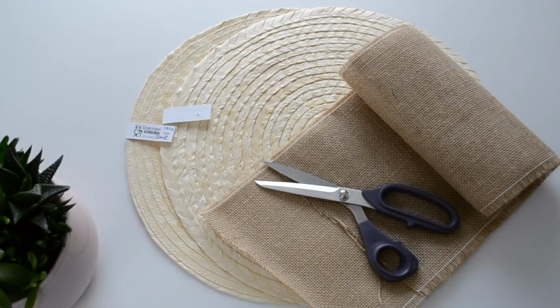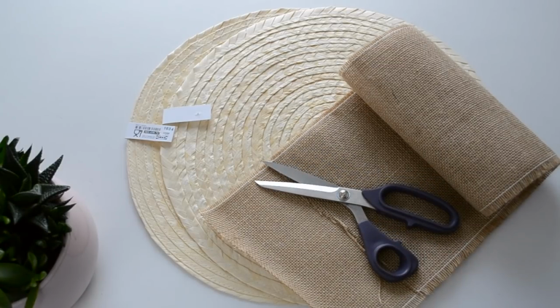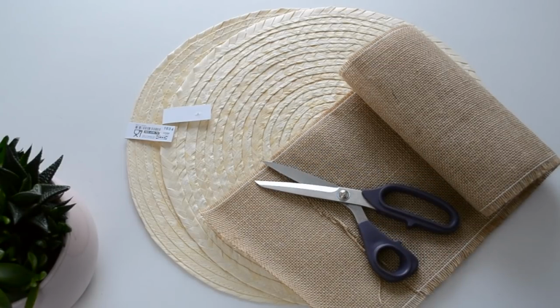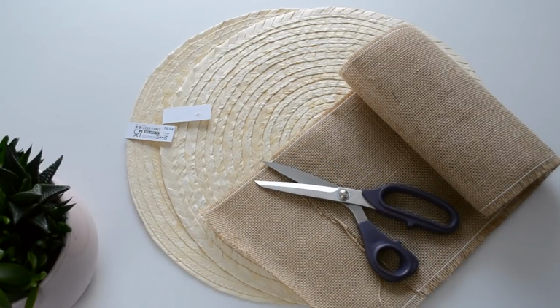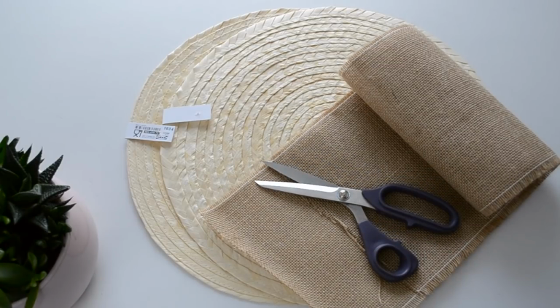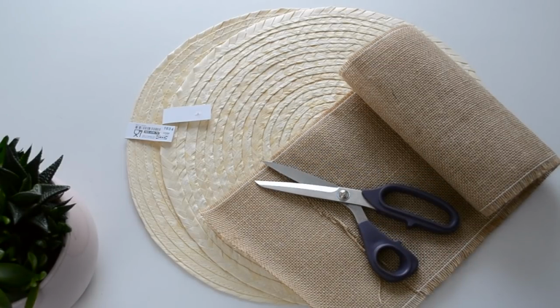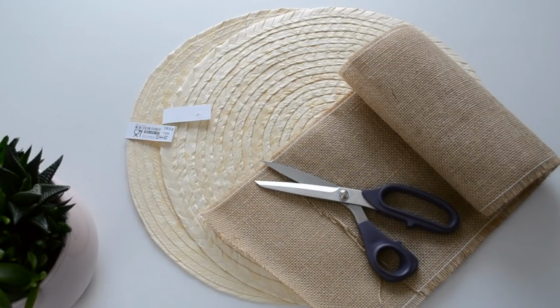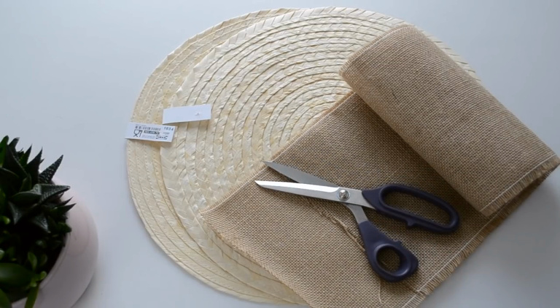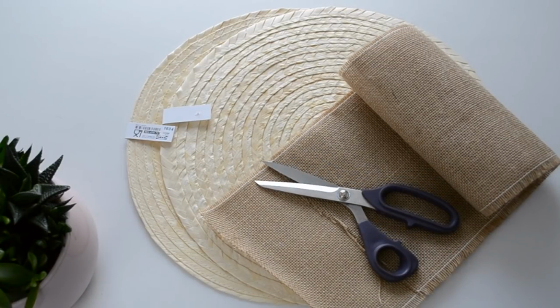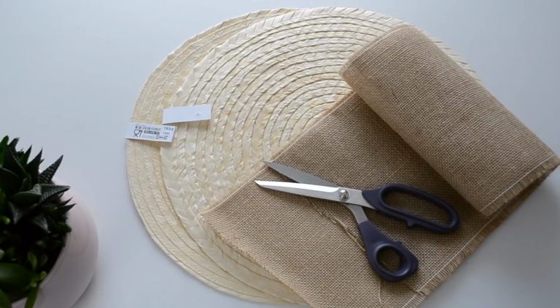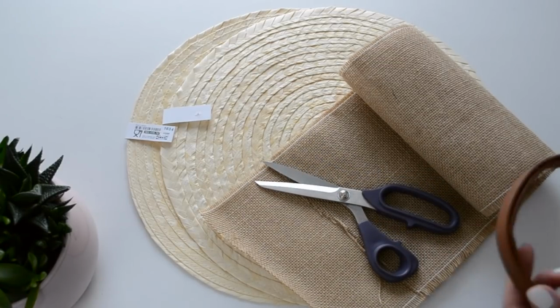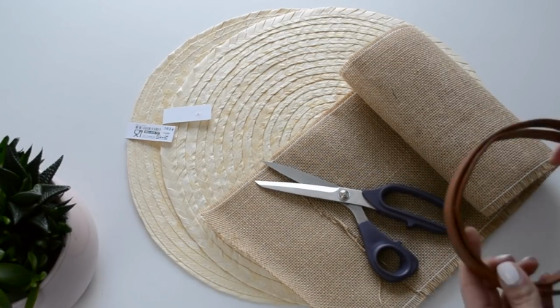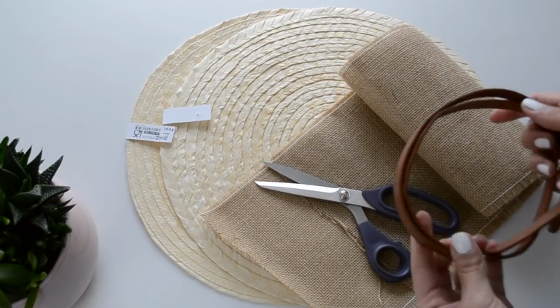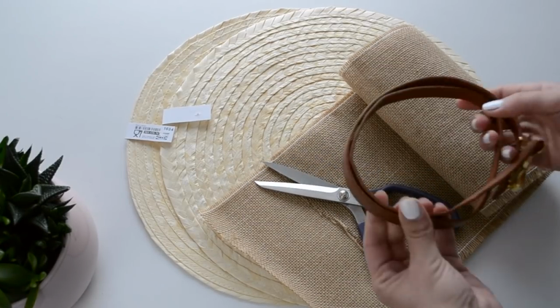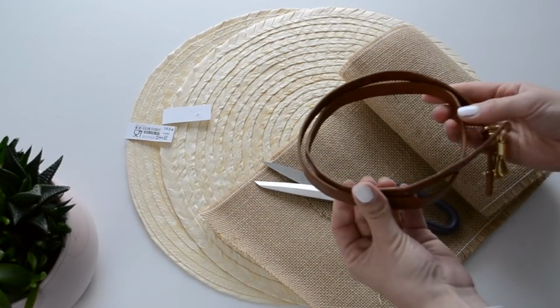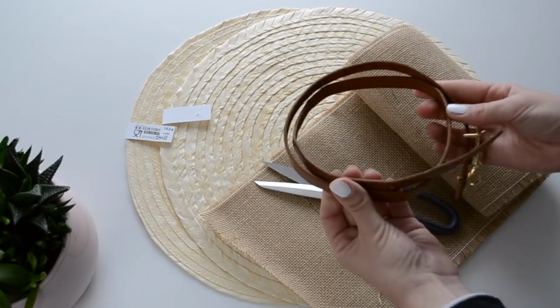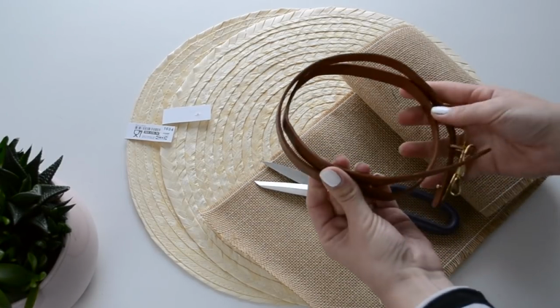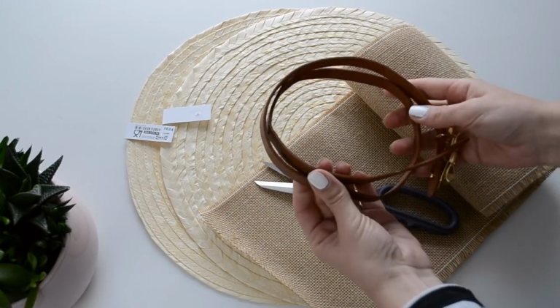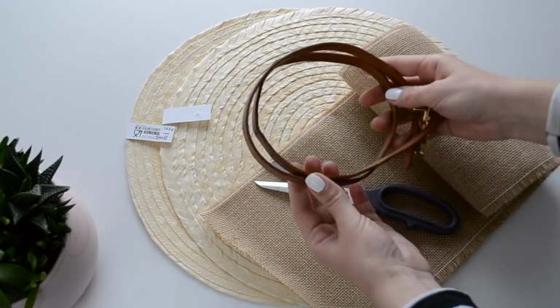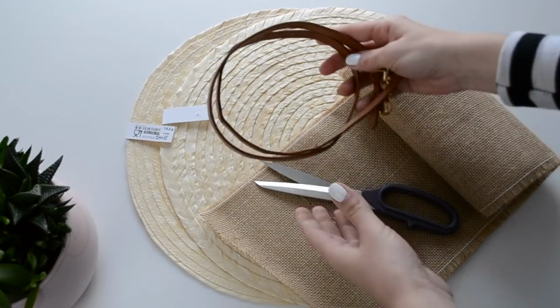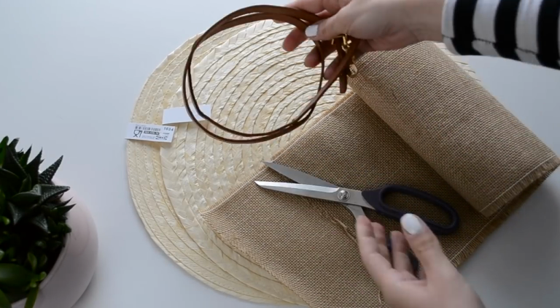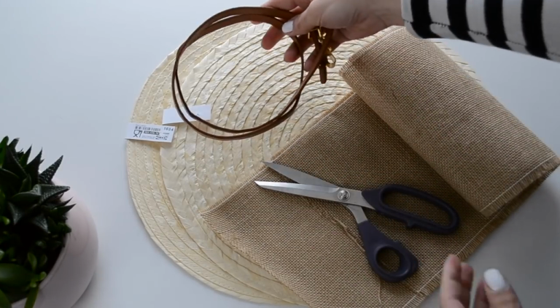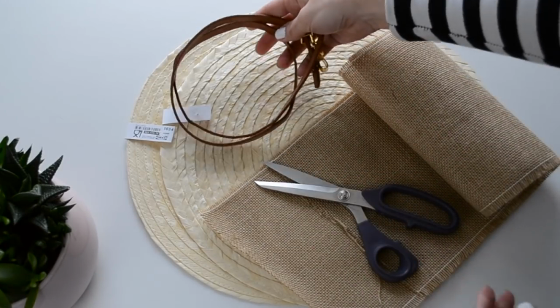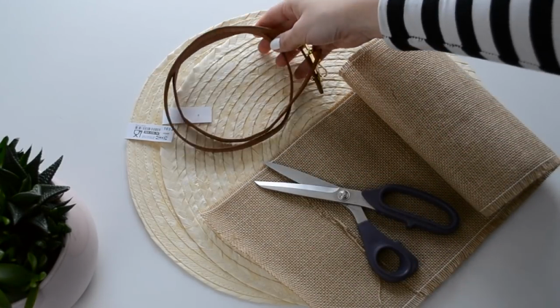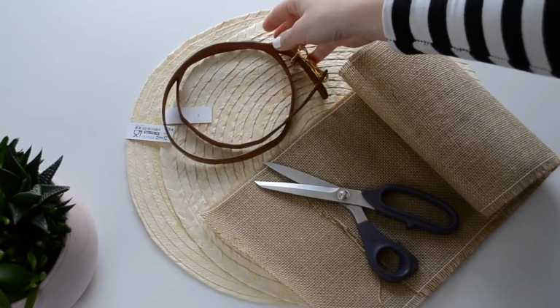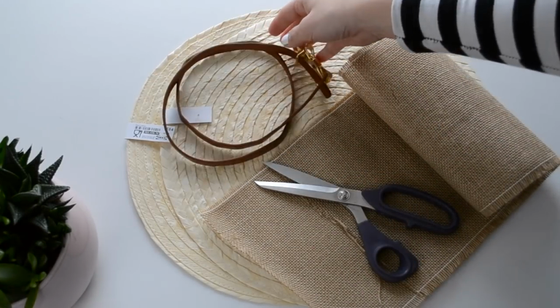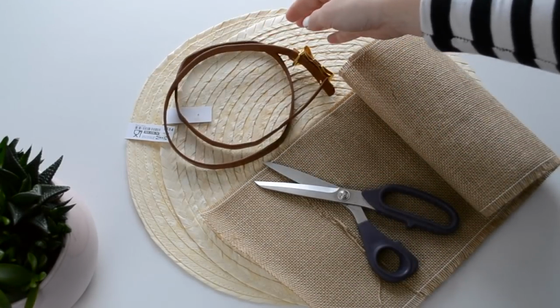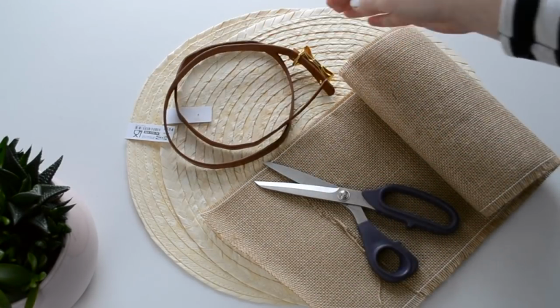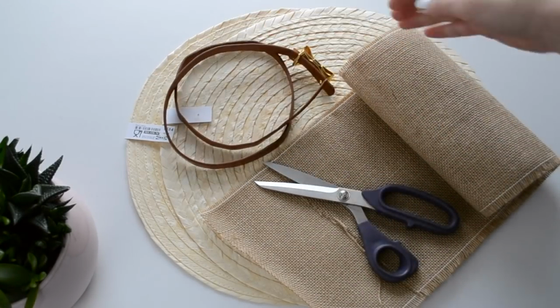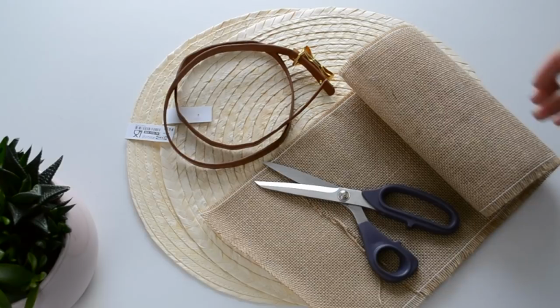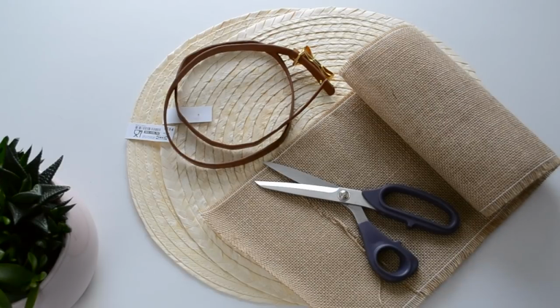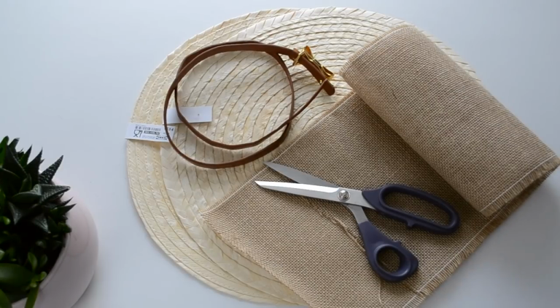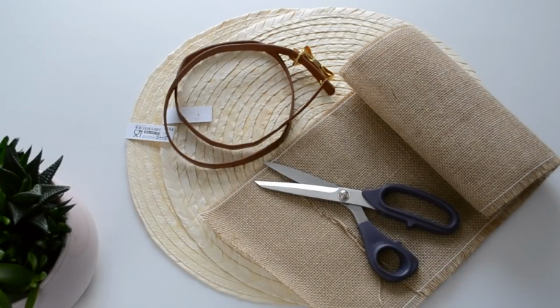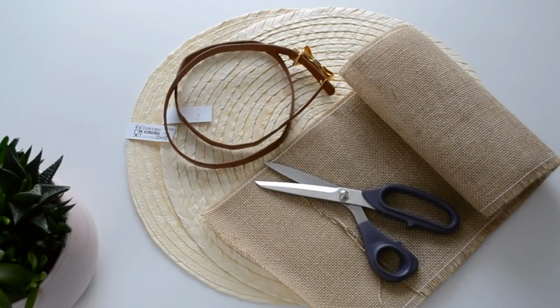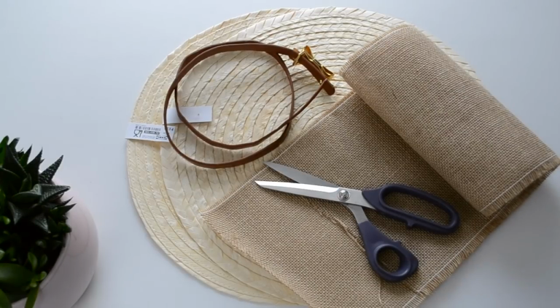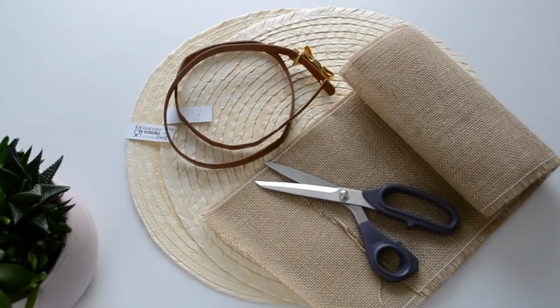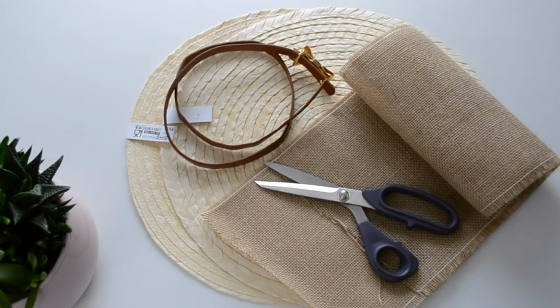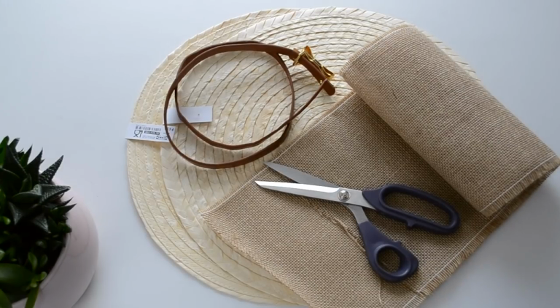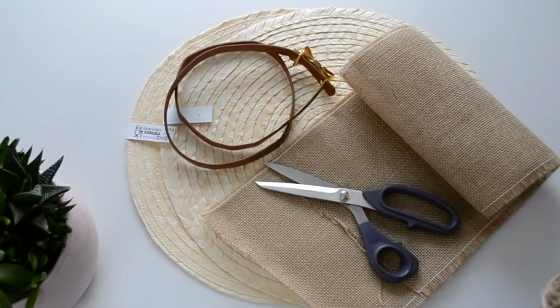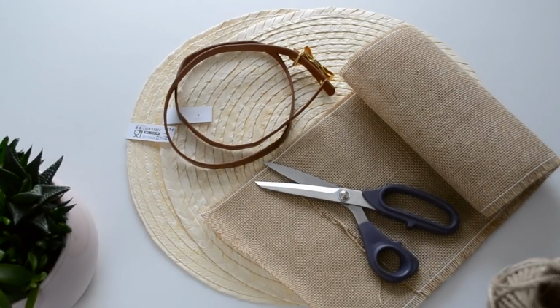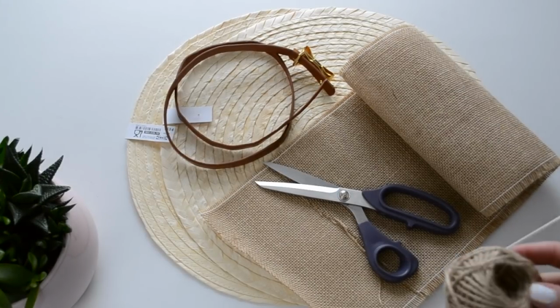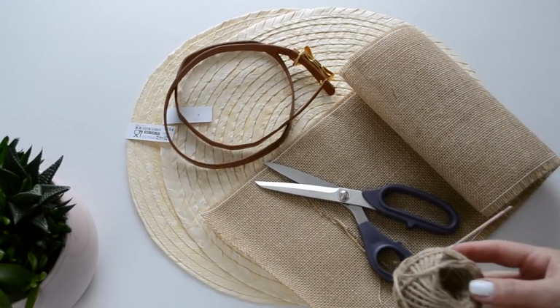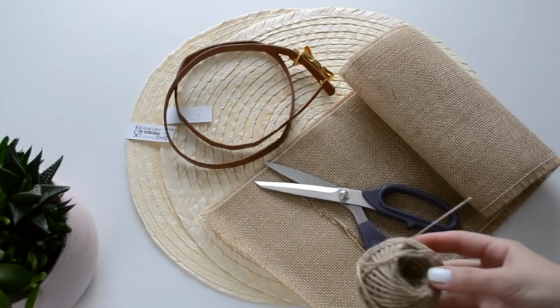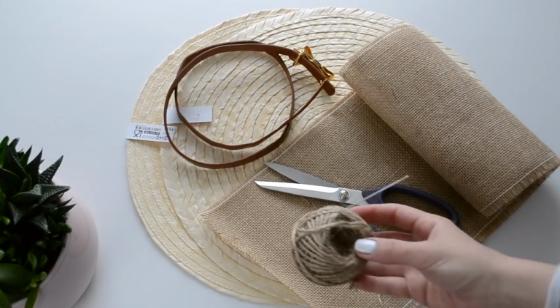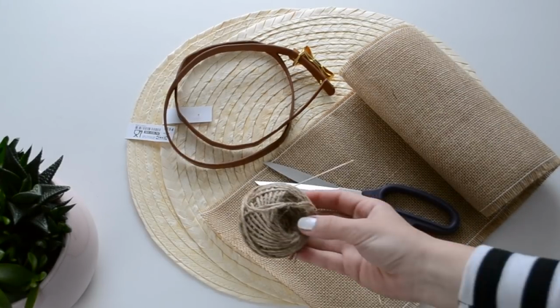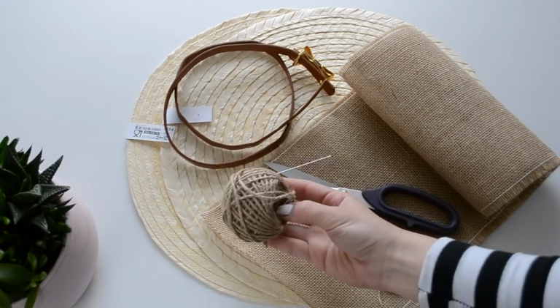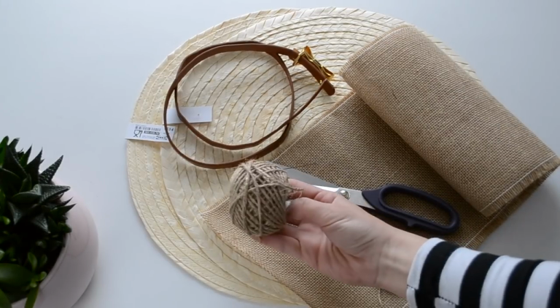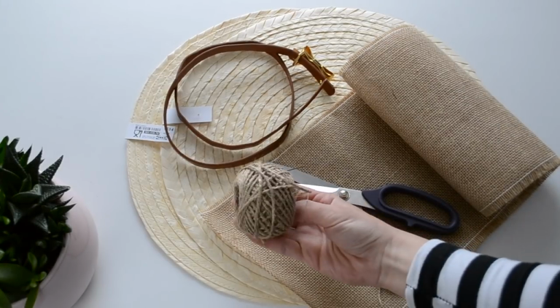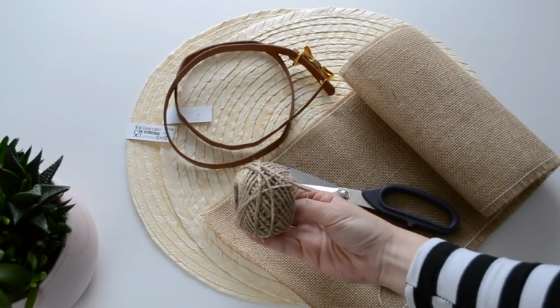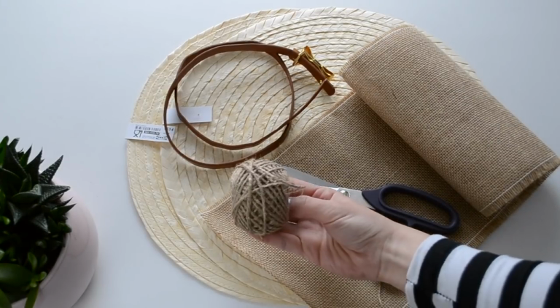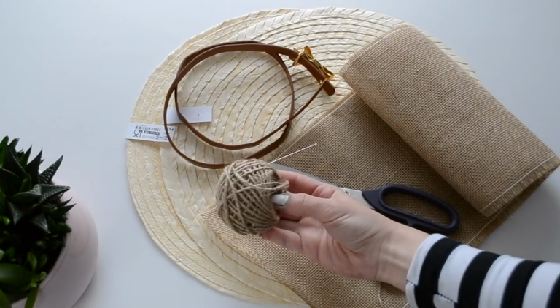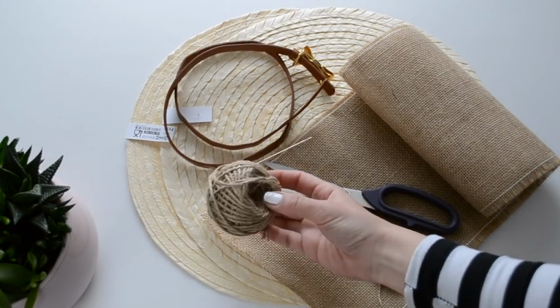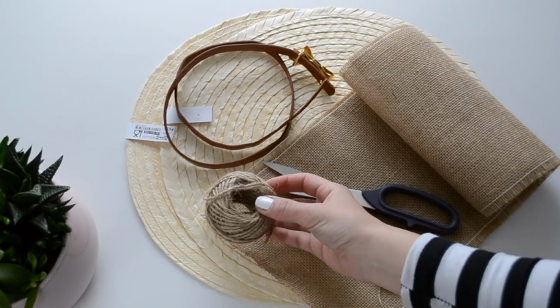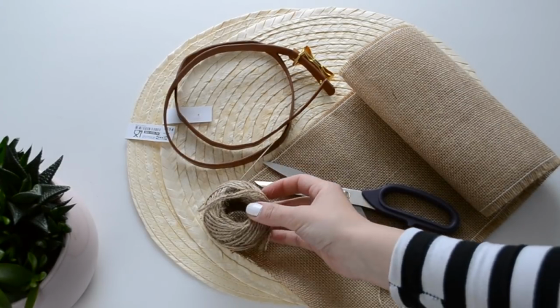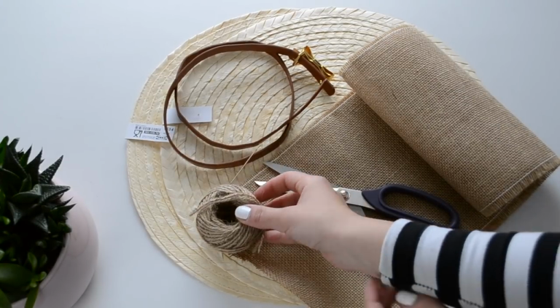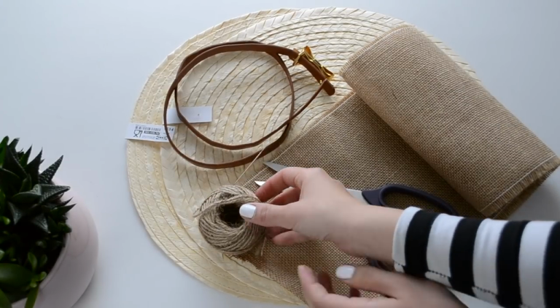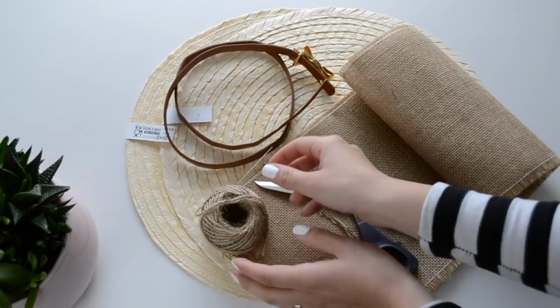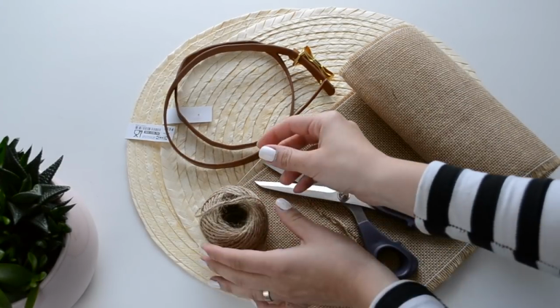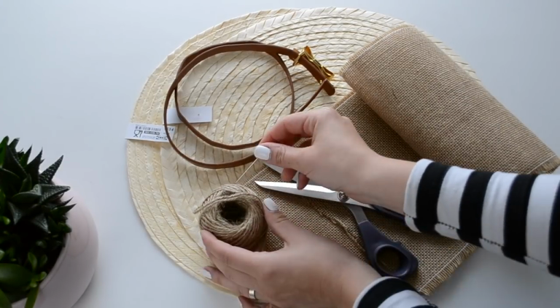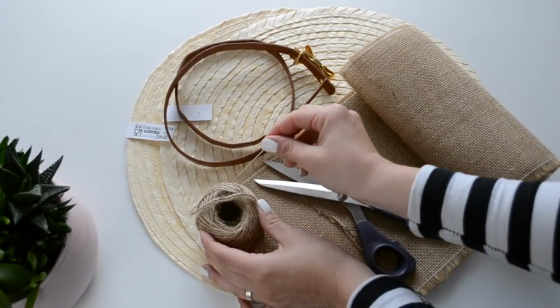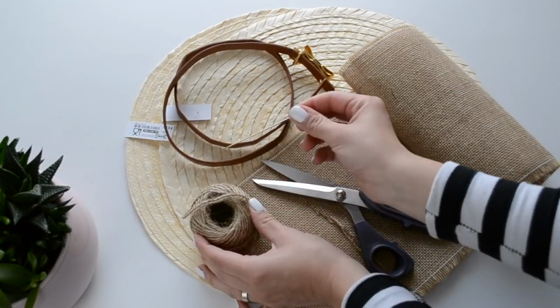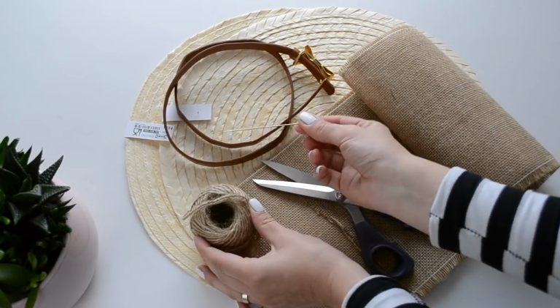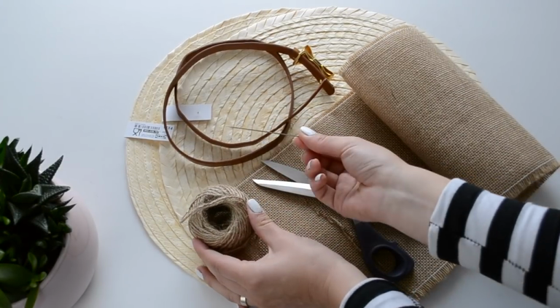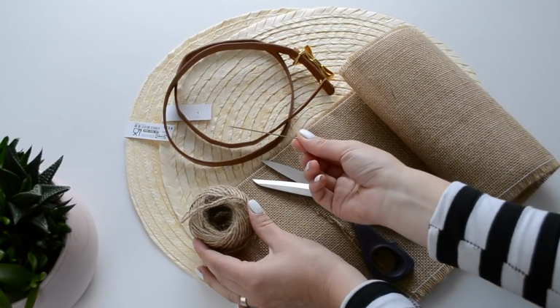The next thing you'll need are some scissors, an old belt to make the straps out of, some twine and a big fat needle.